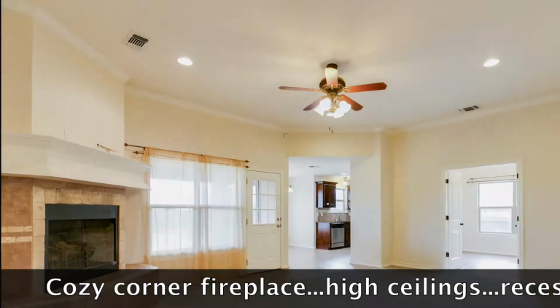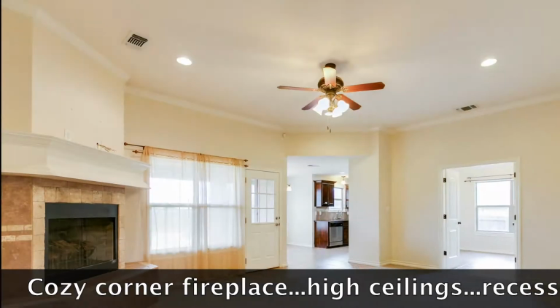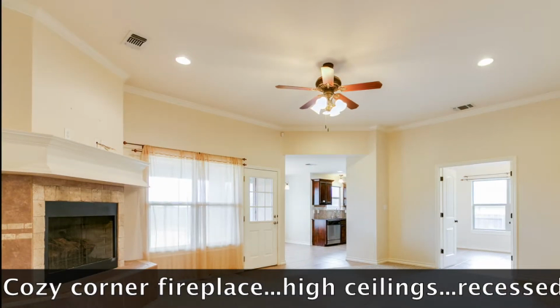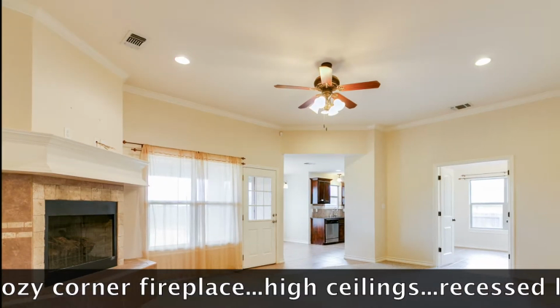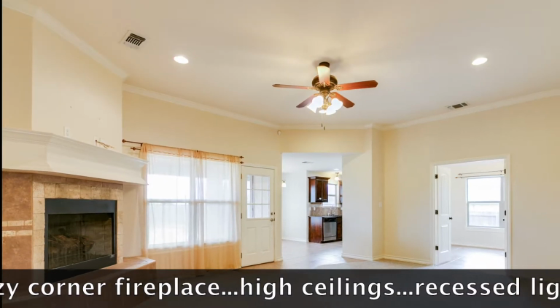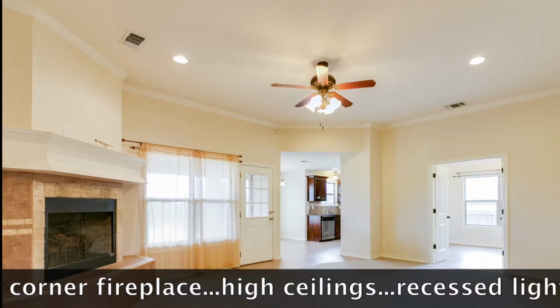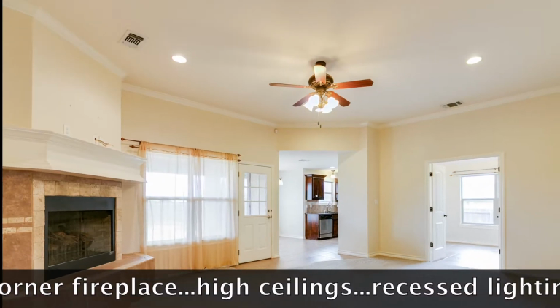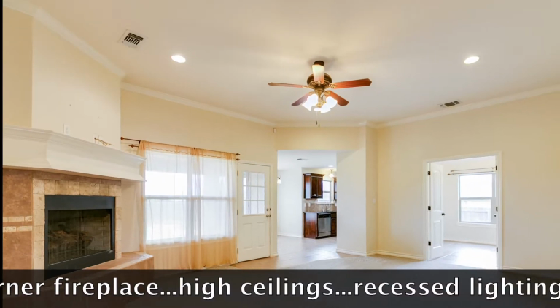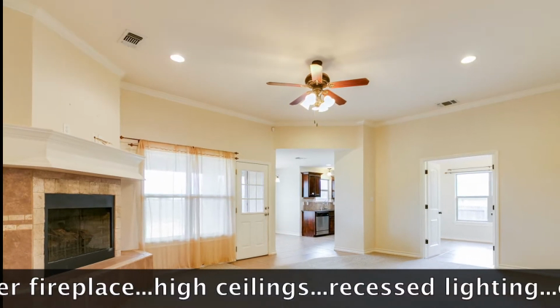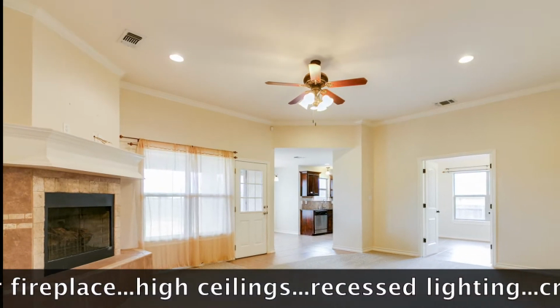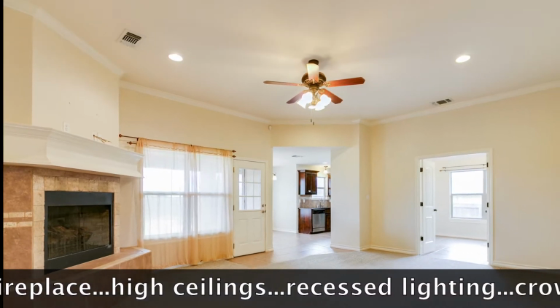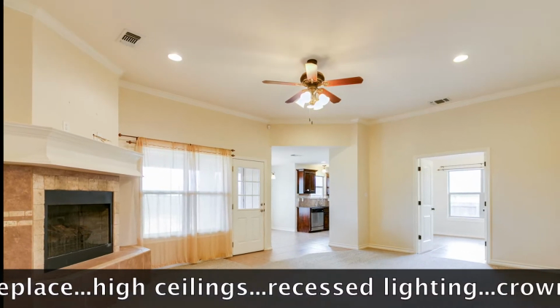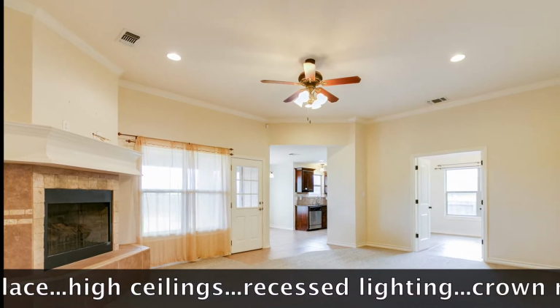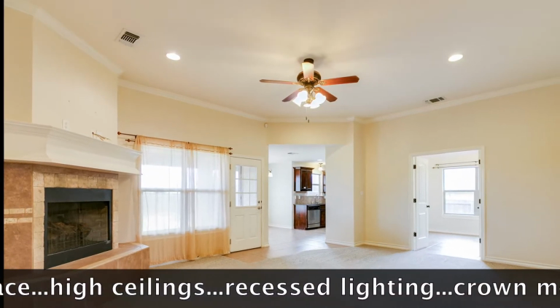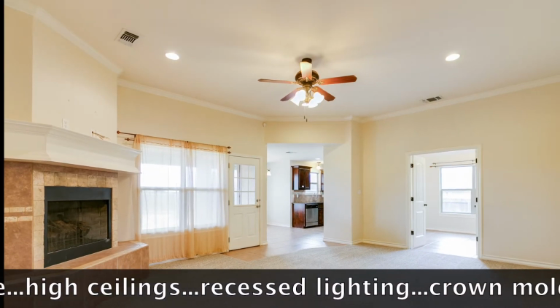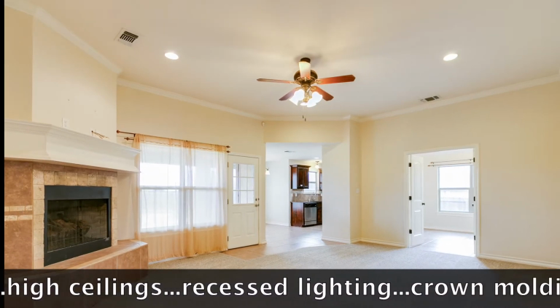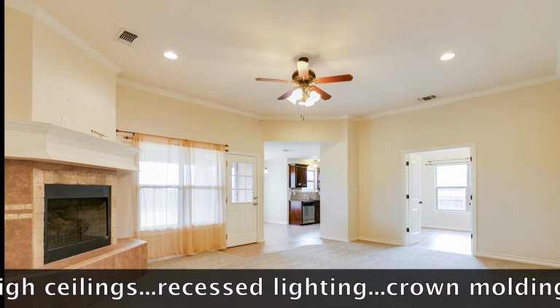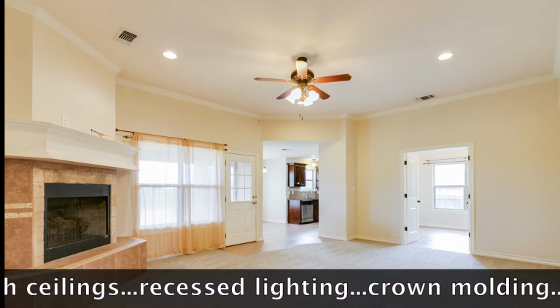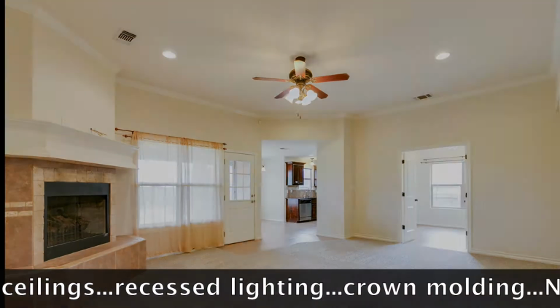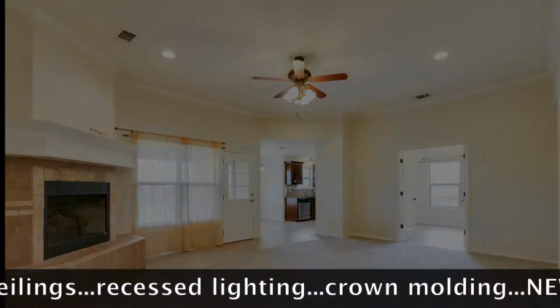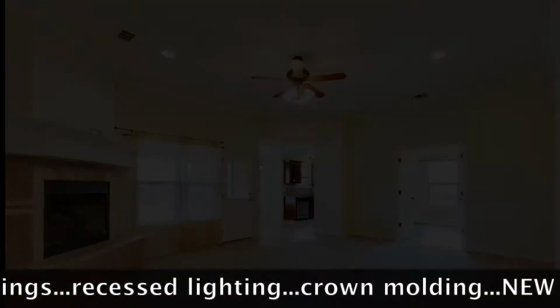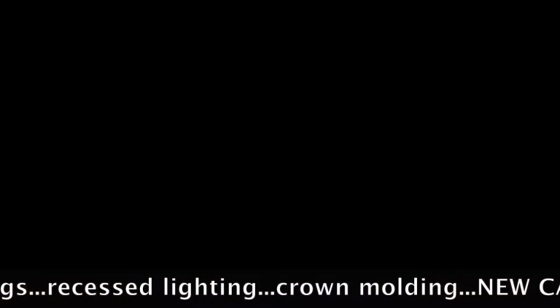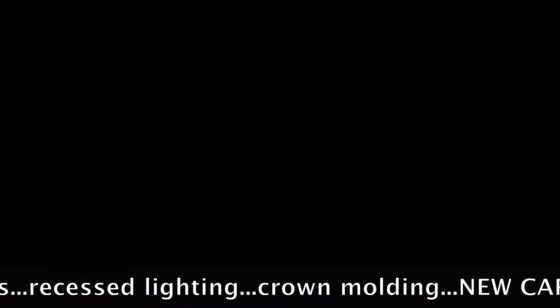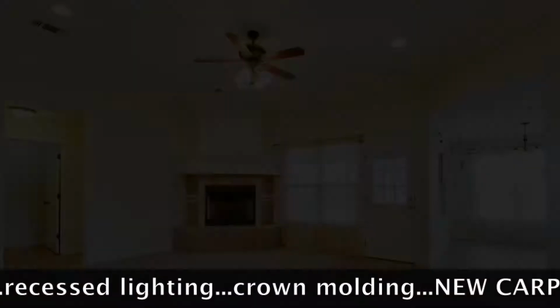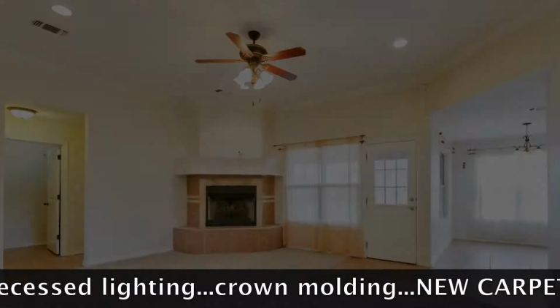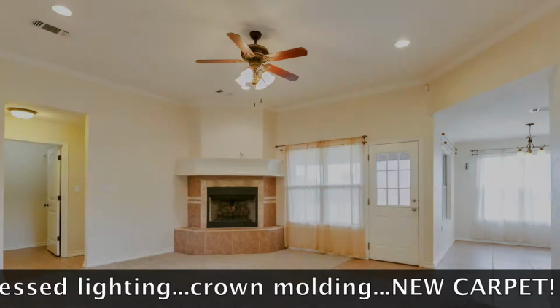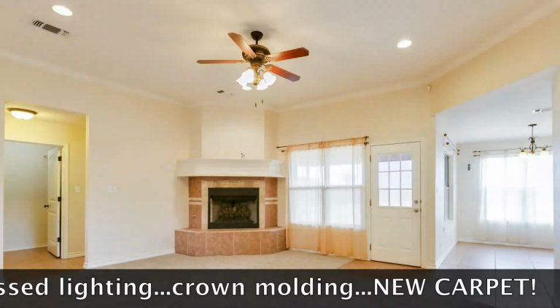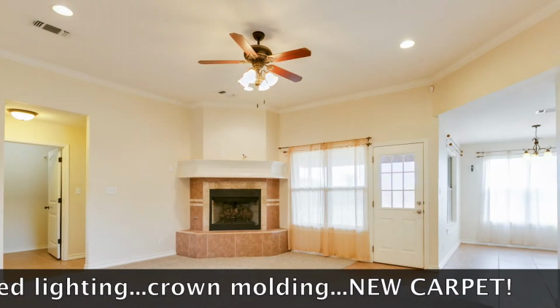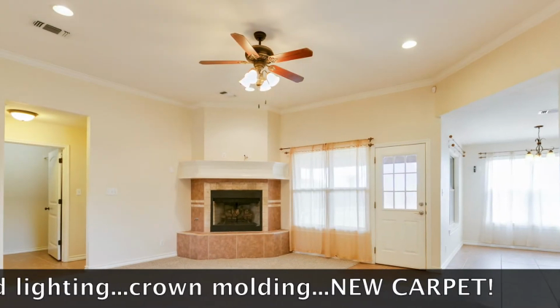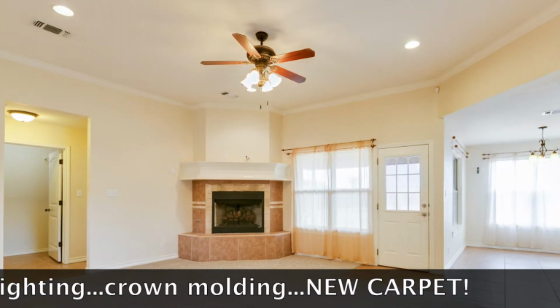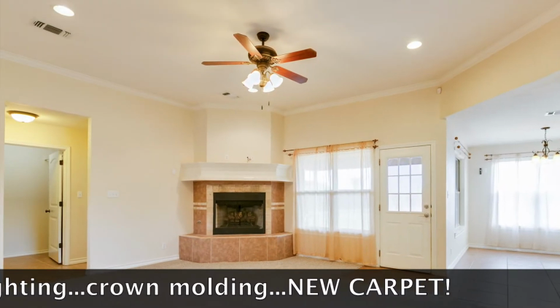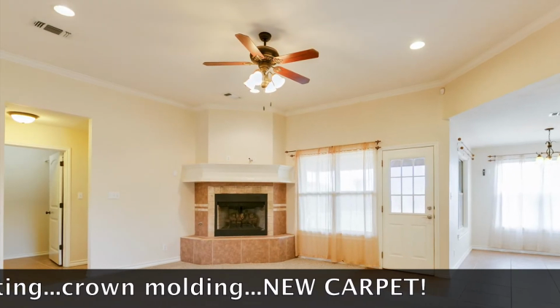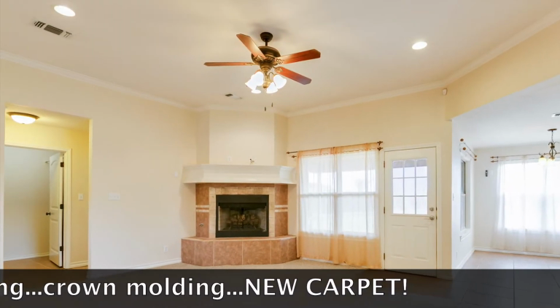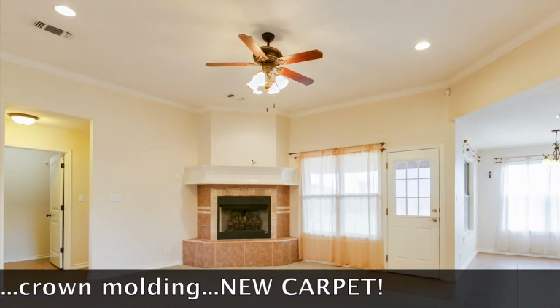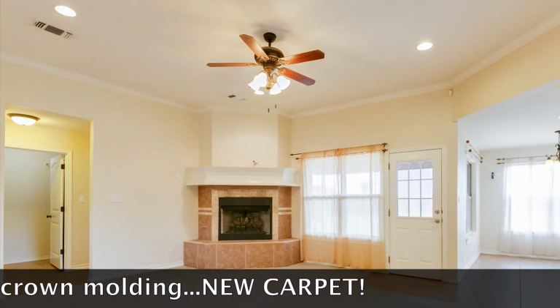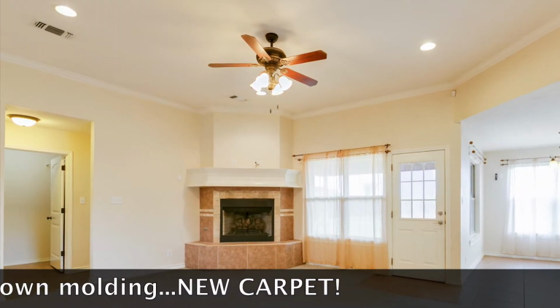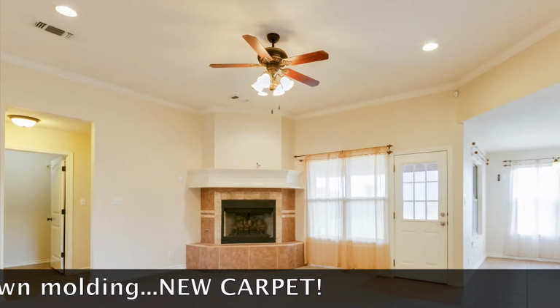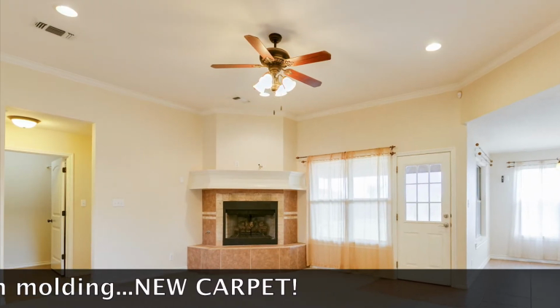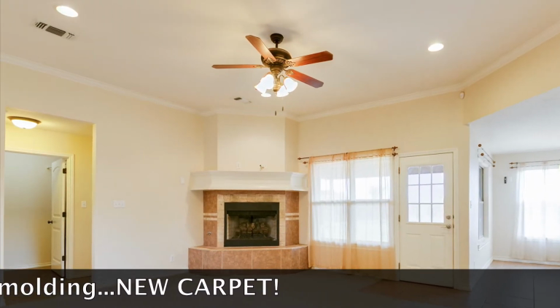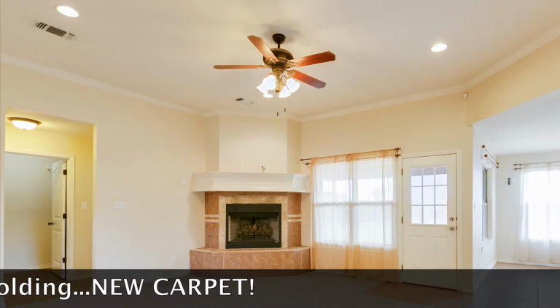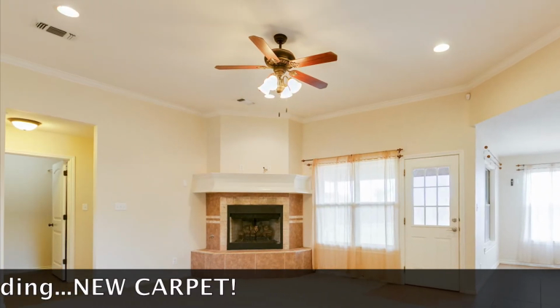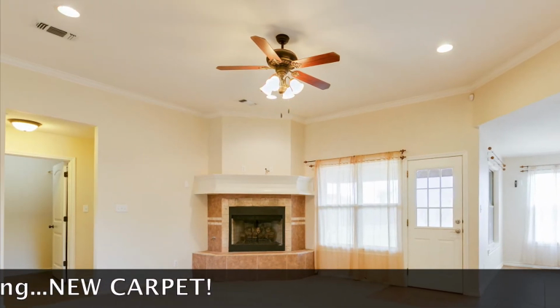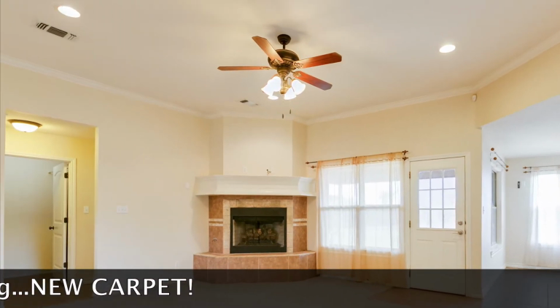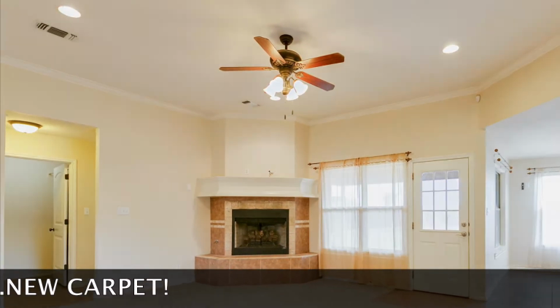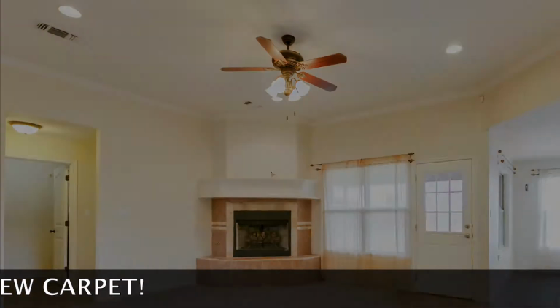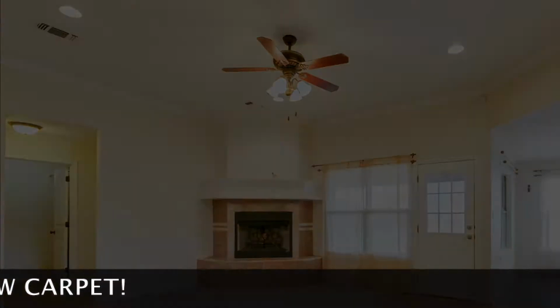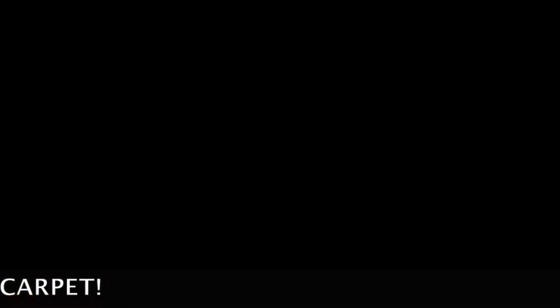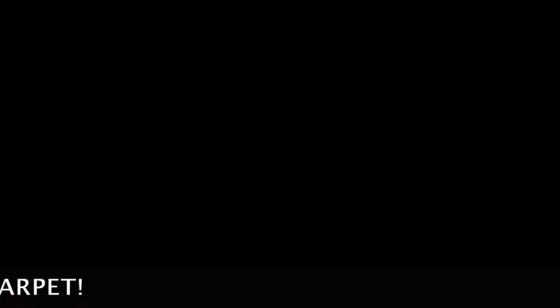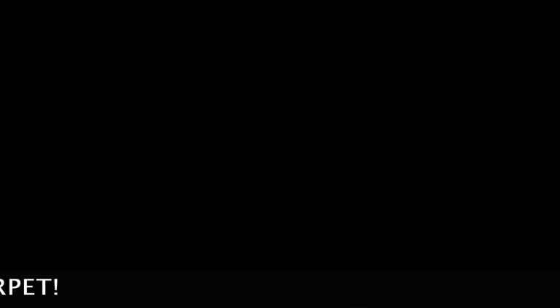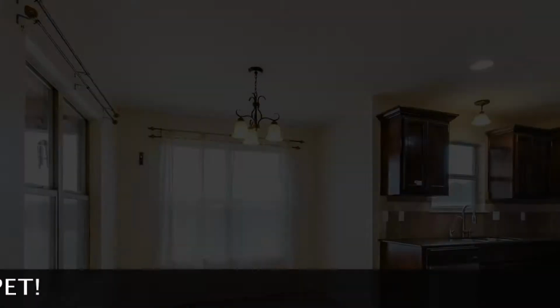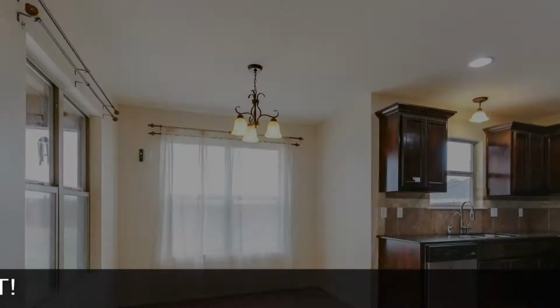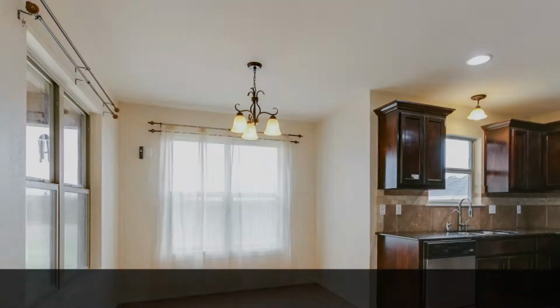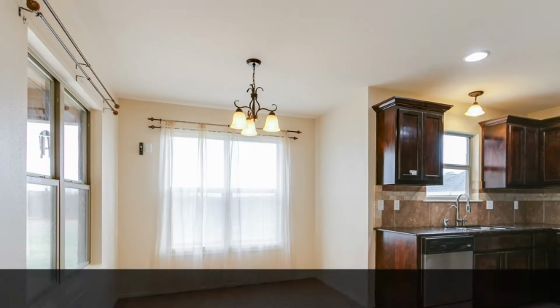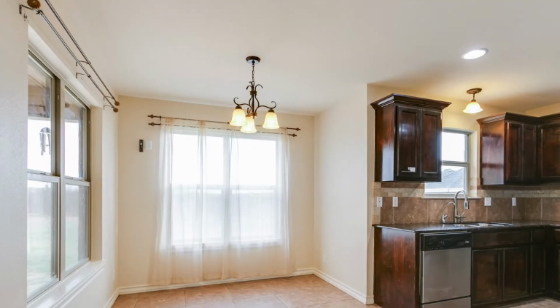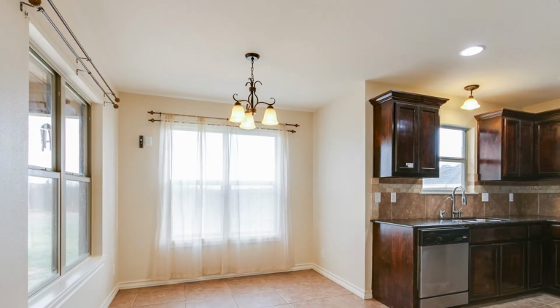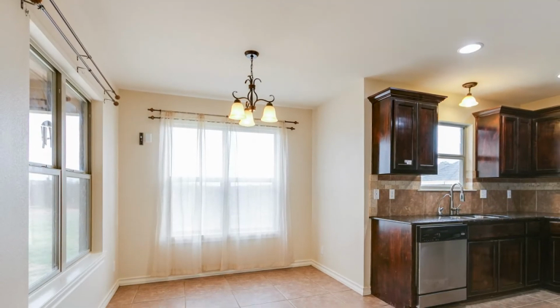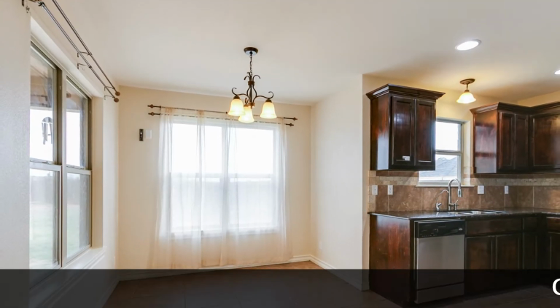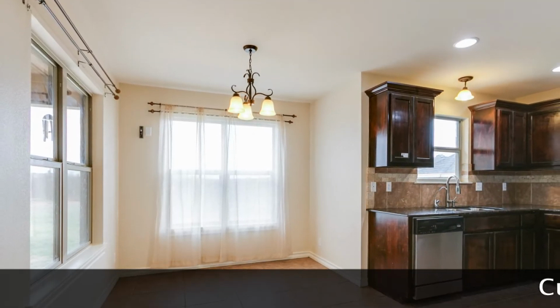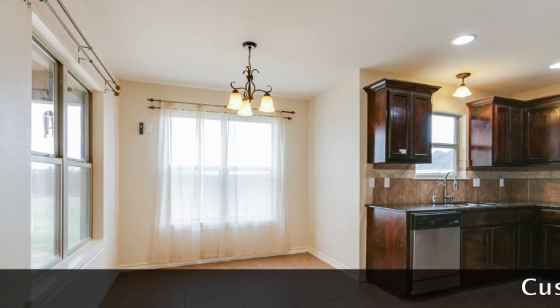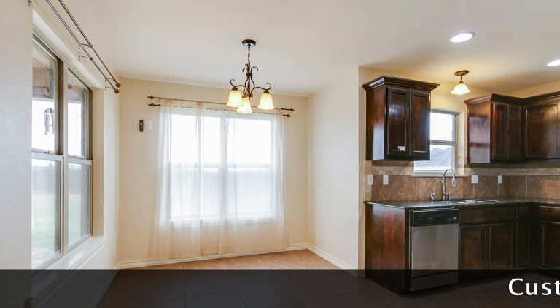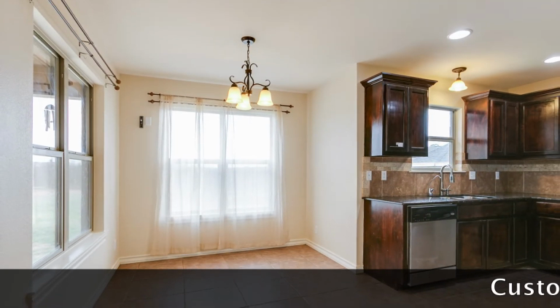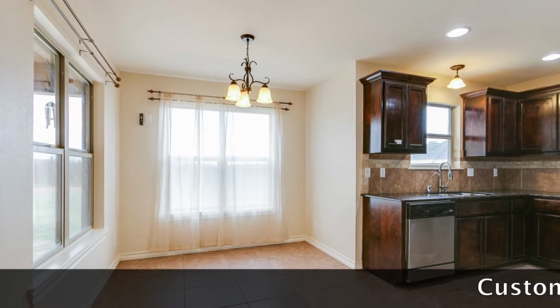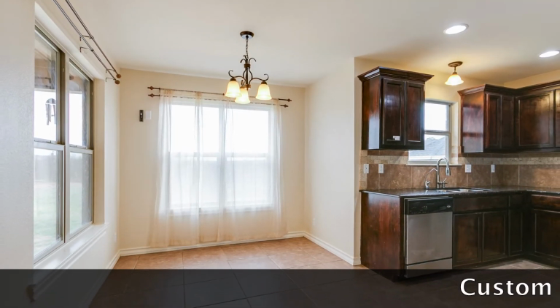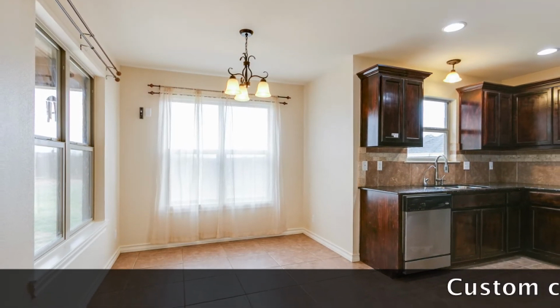The living area is finished with a cozy corner fireplace, recessed lighting, crown molding, and new carpet.